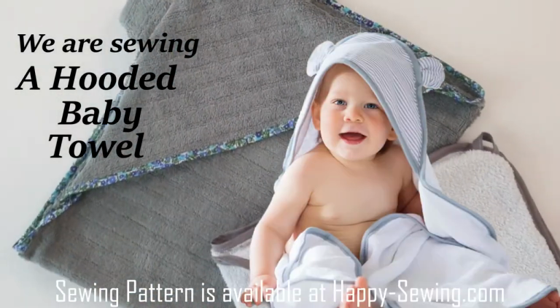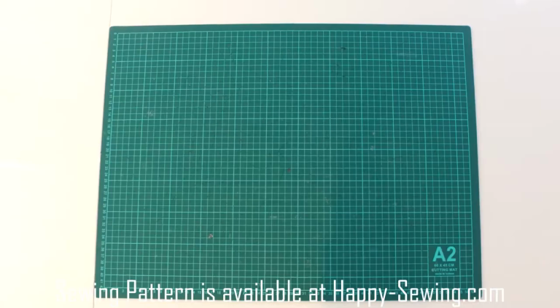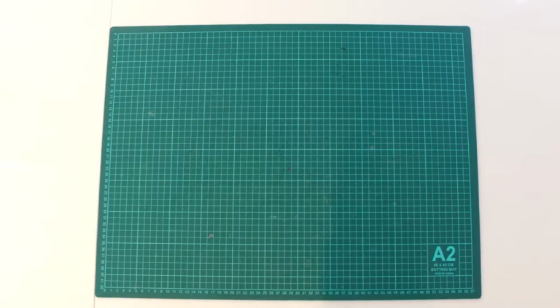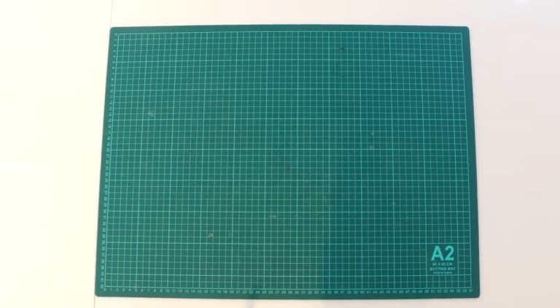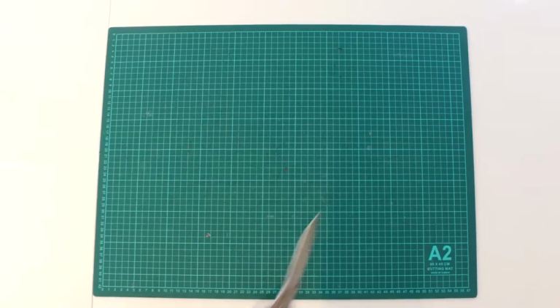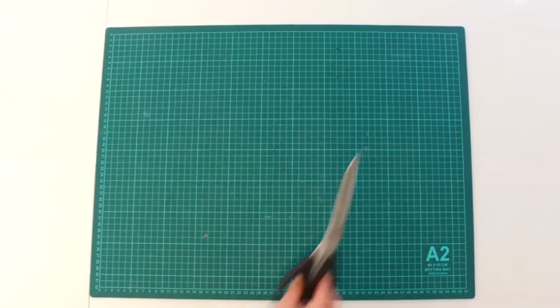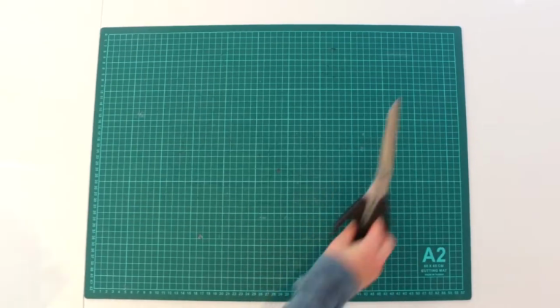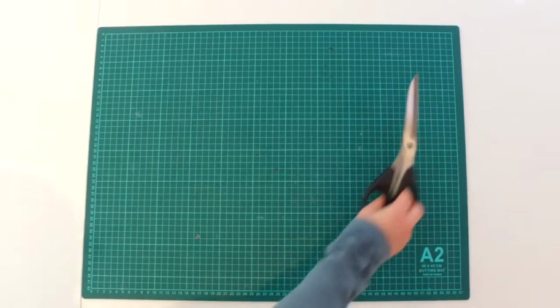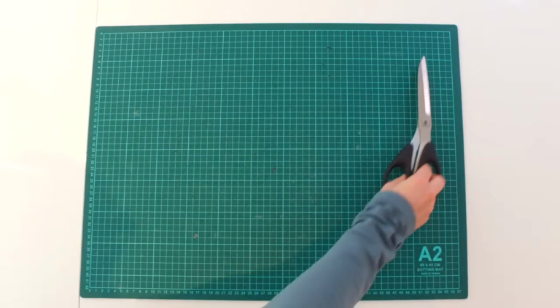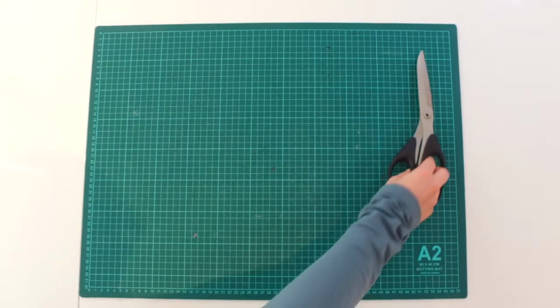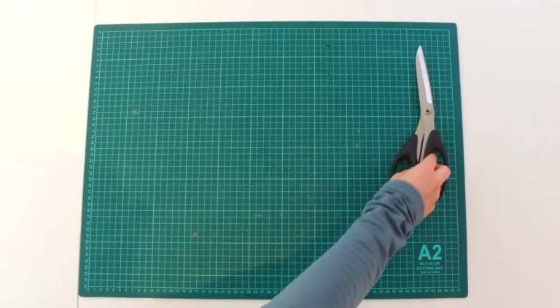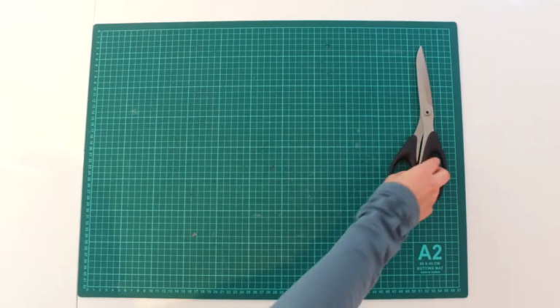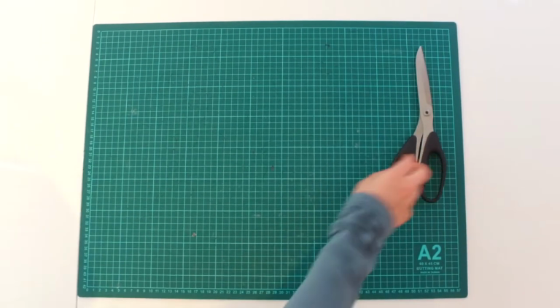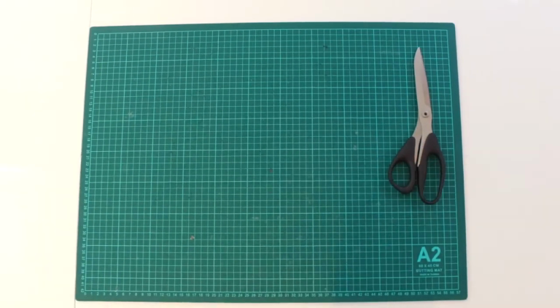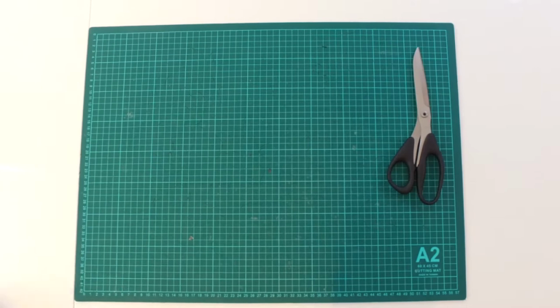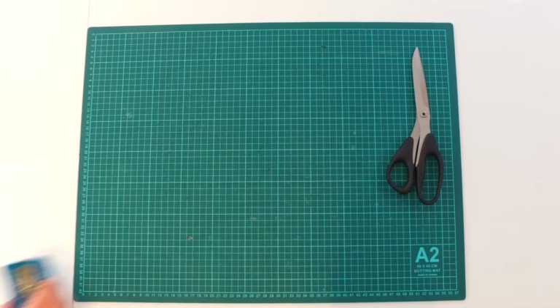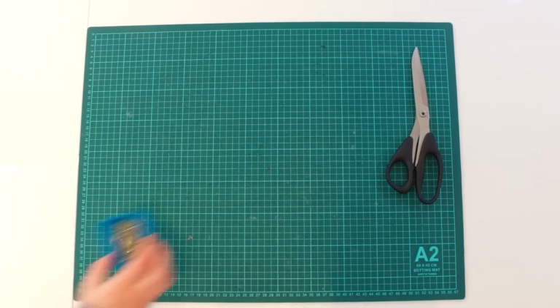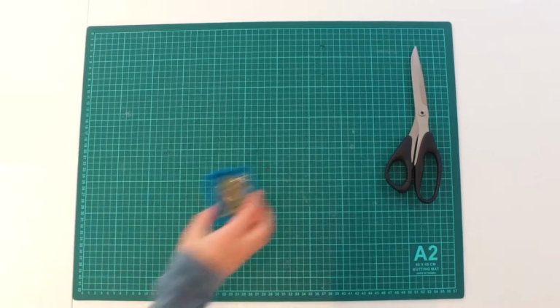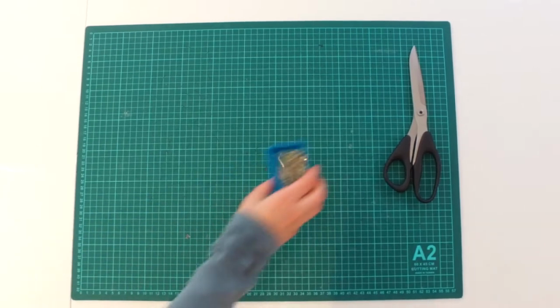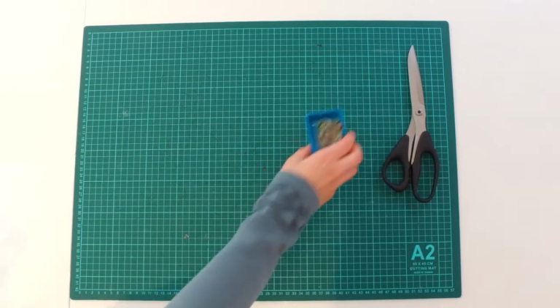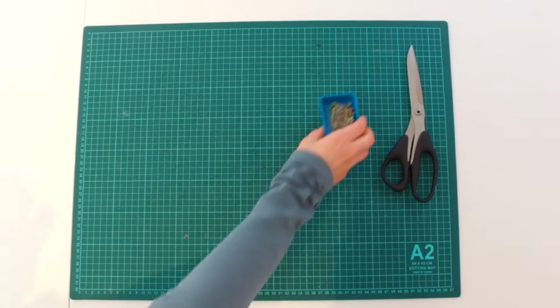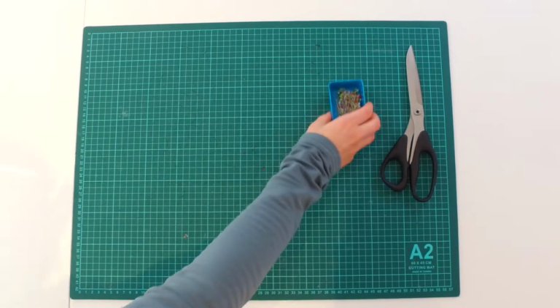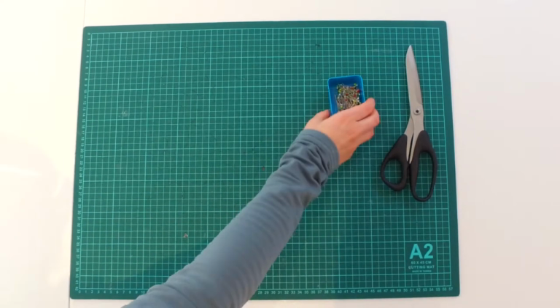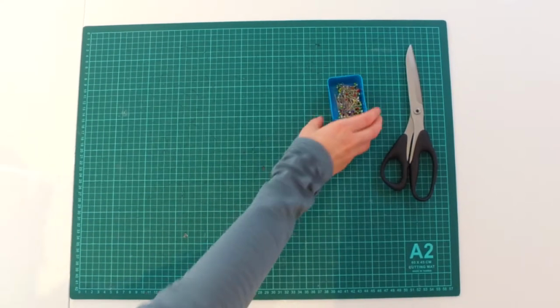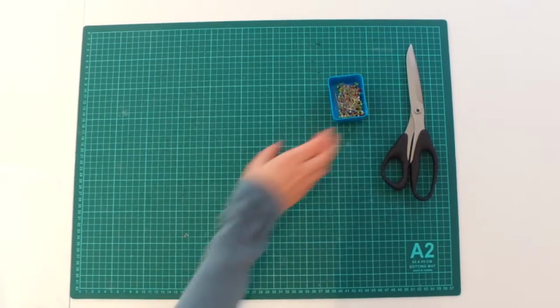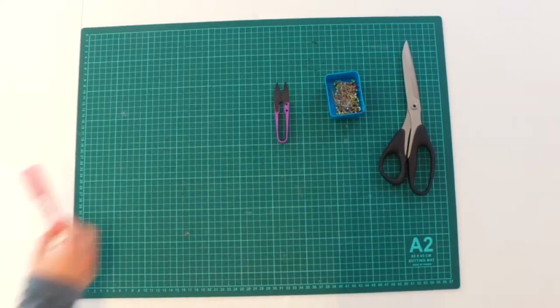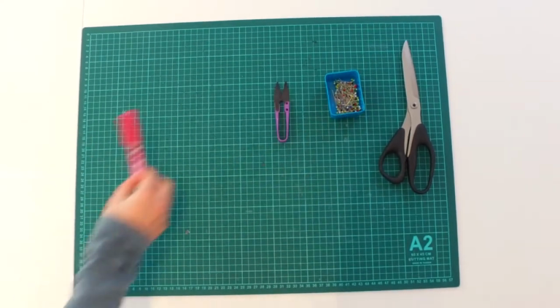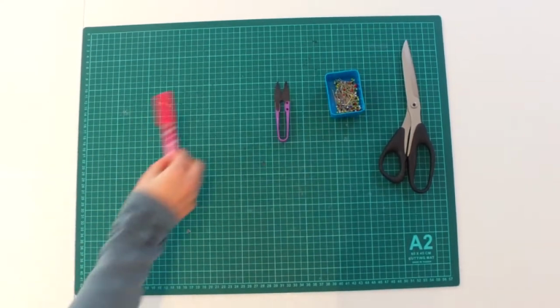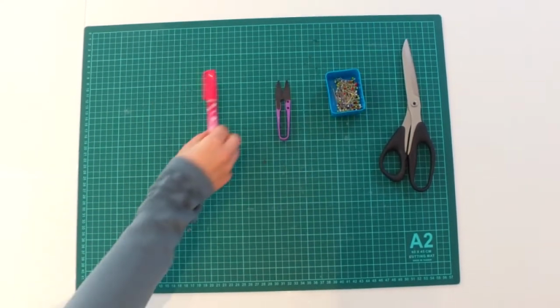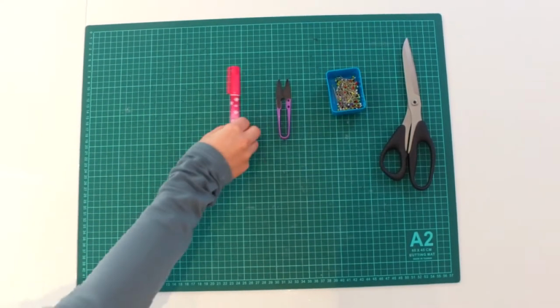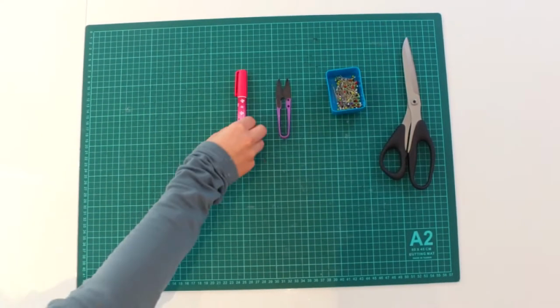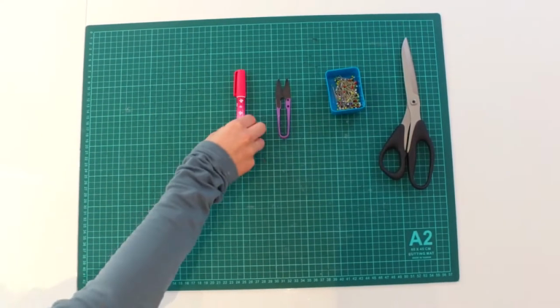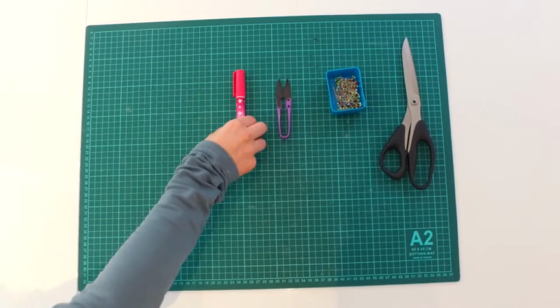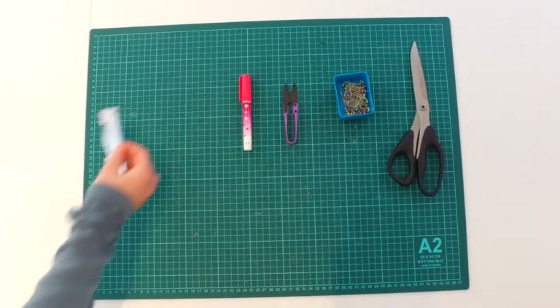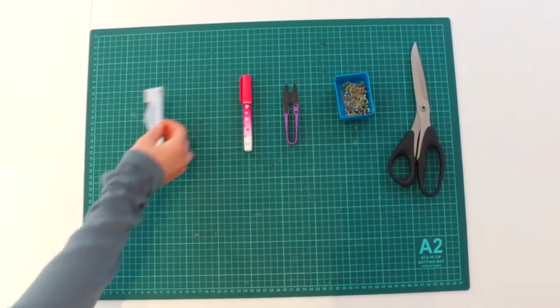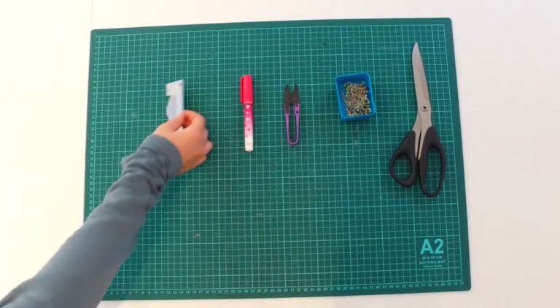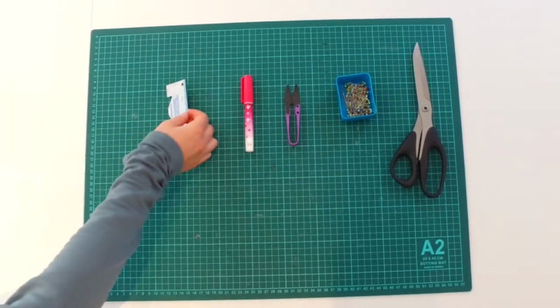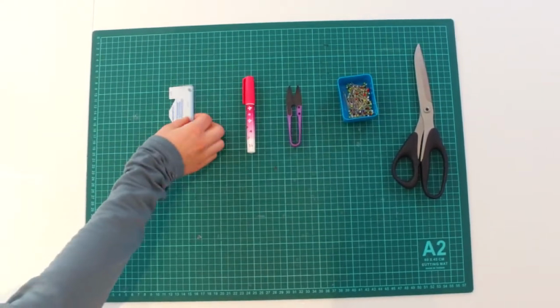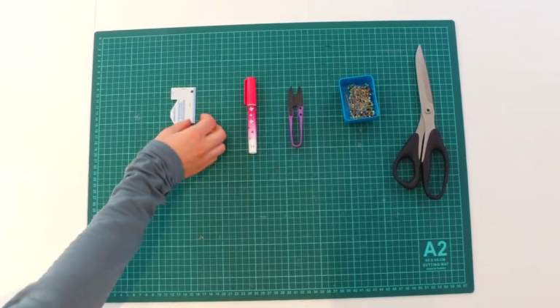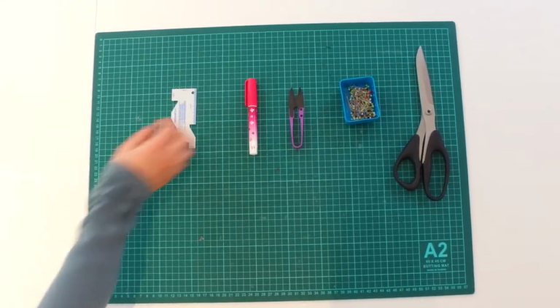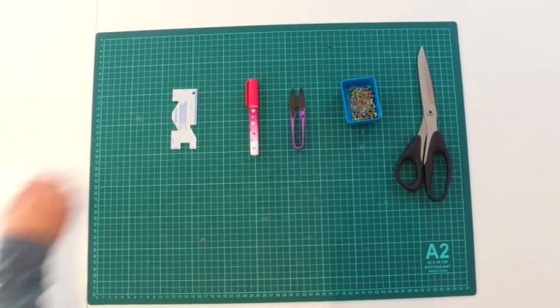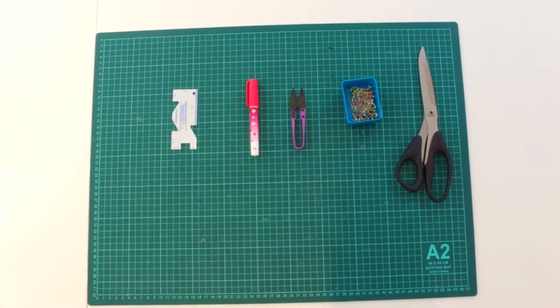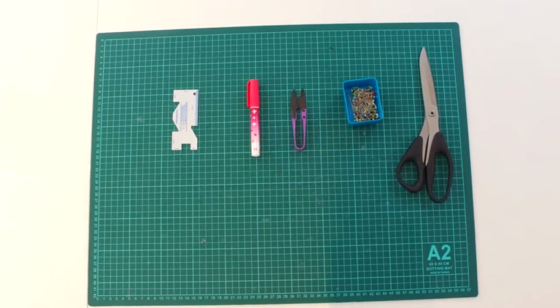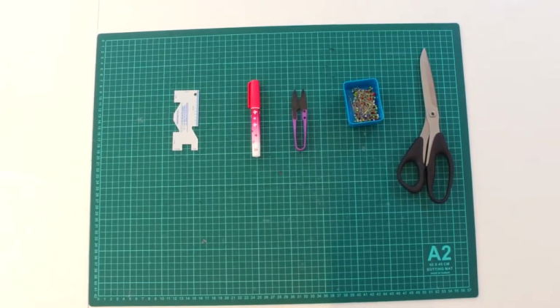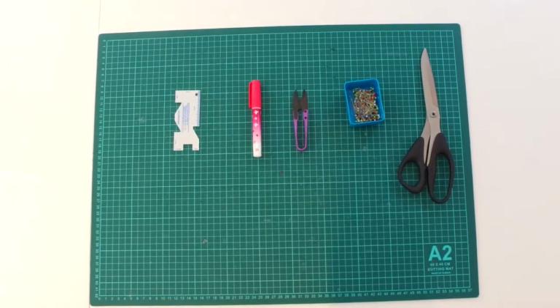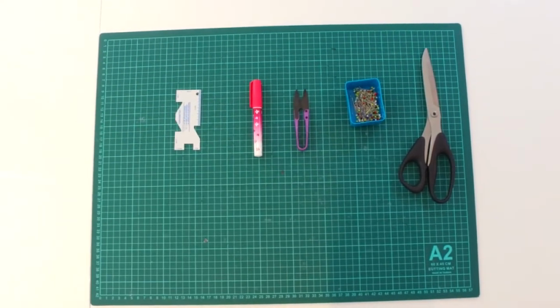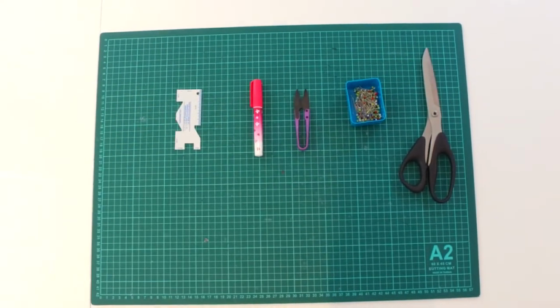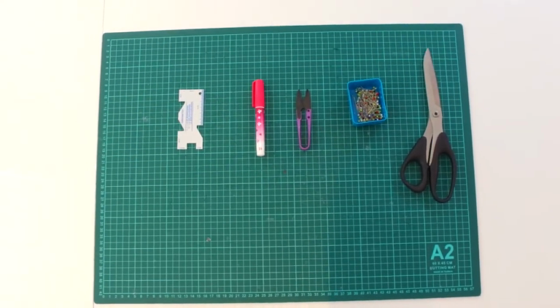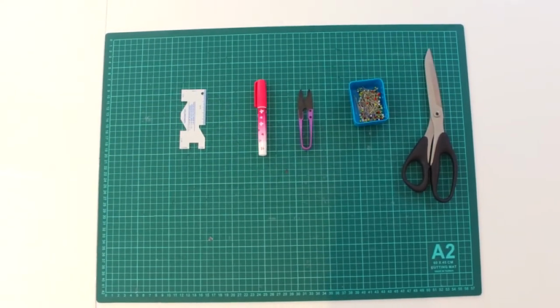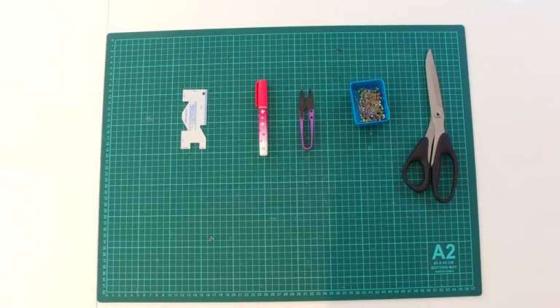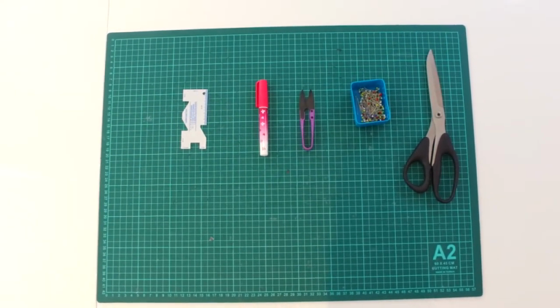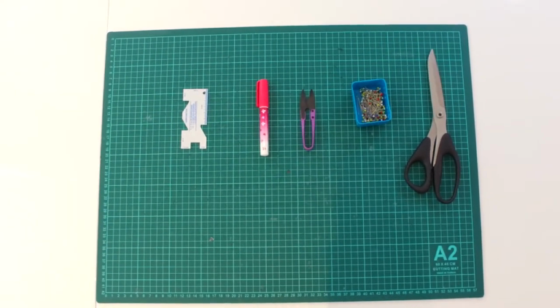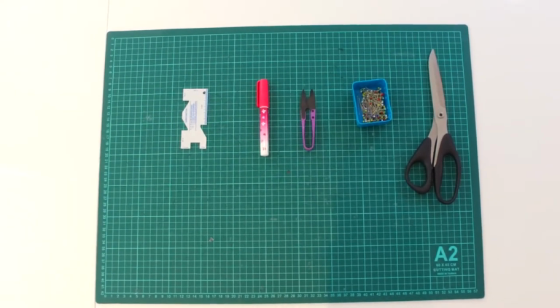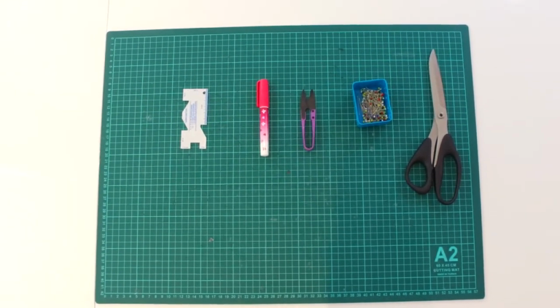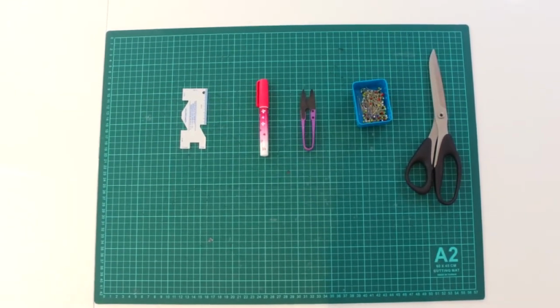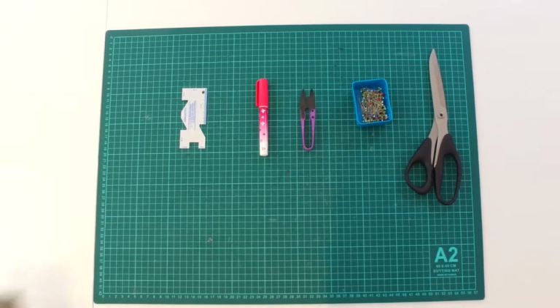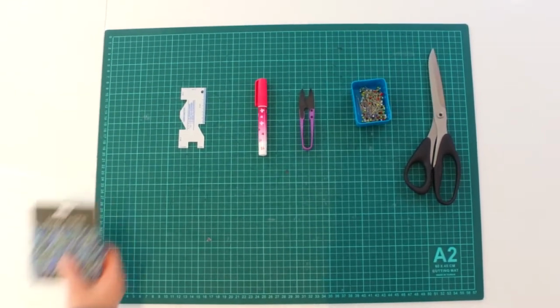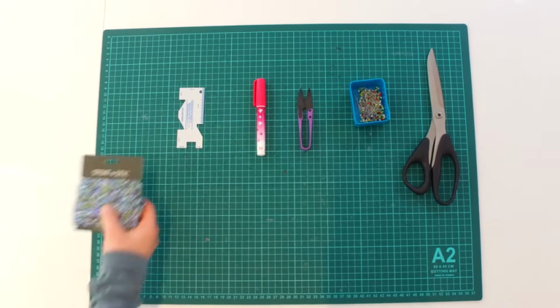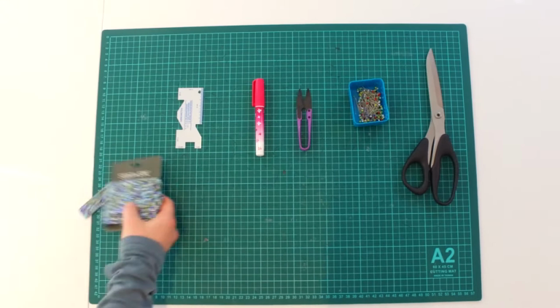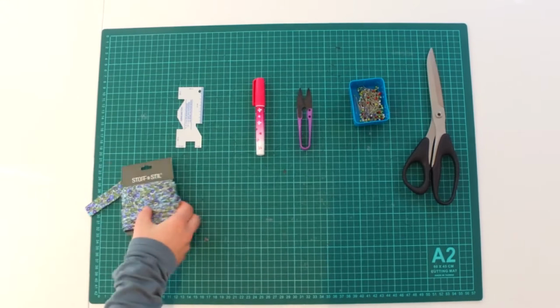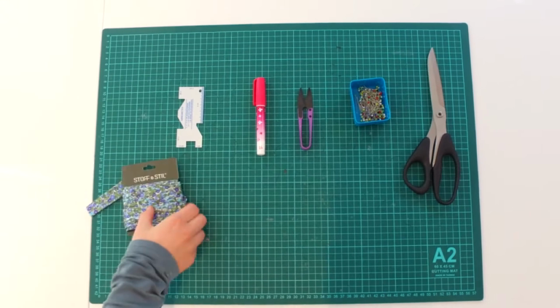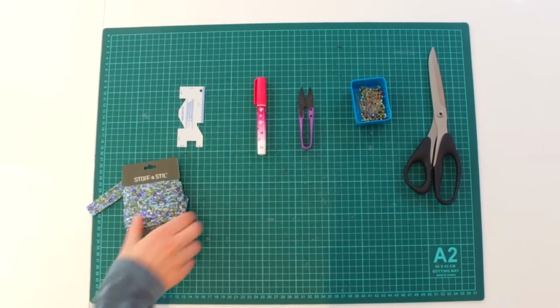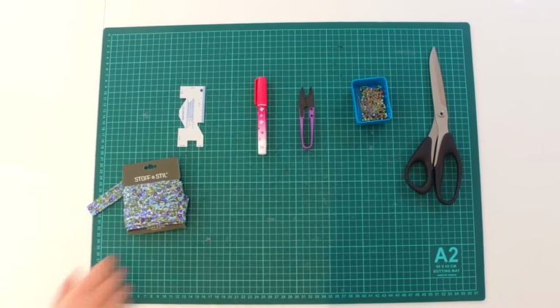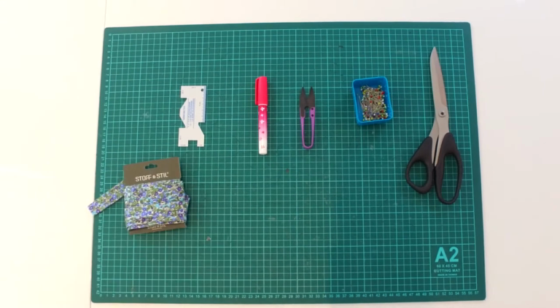We need scissors, pins, glue, a ruler or measuring tape, and a decorative ribbon.